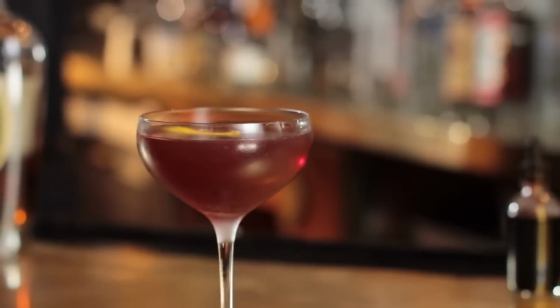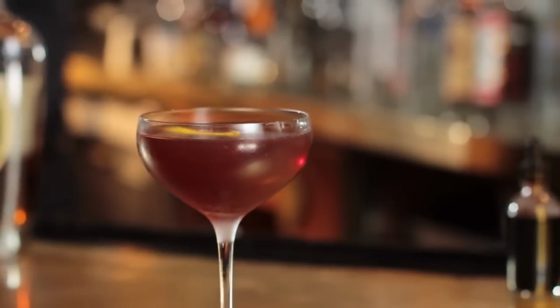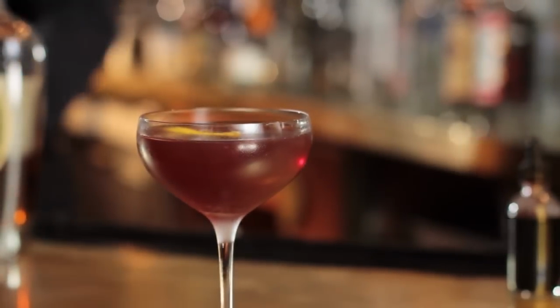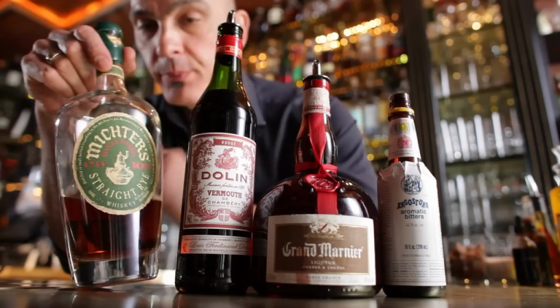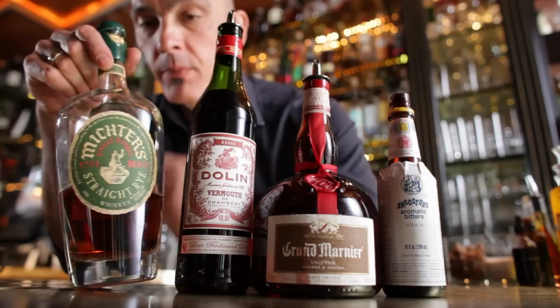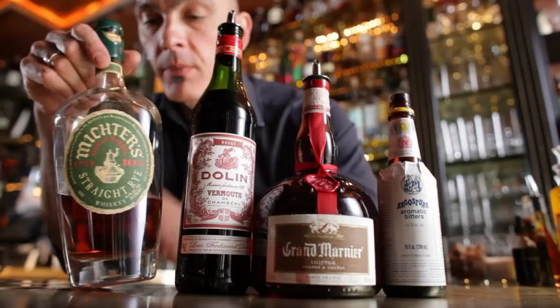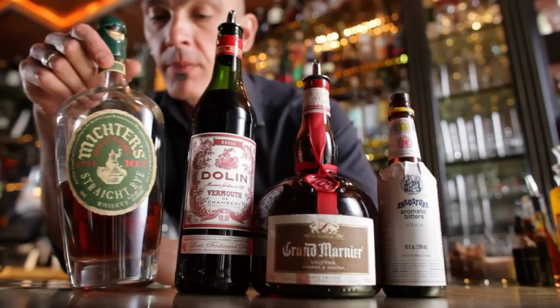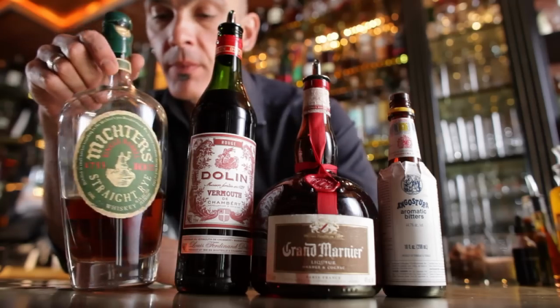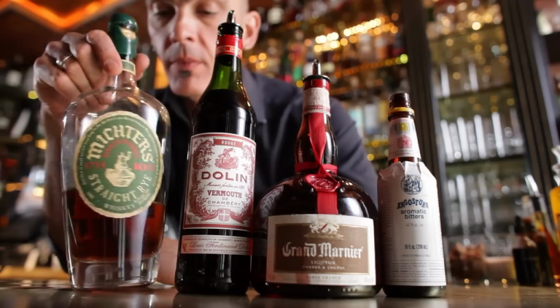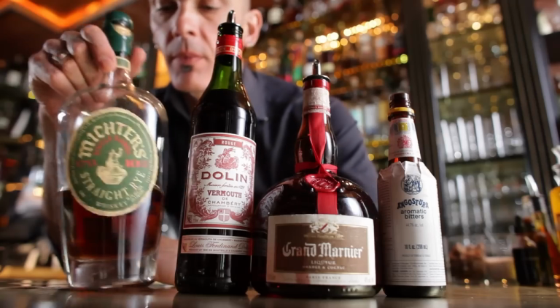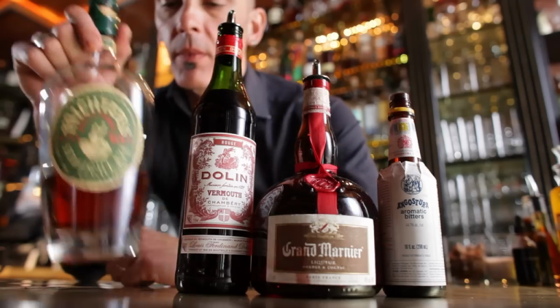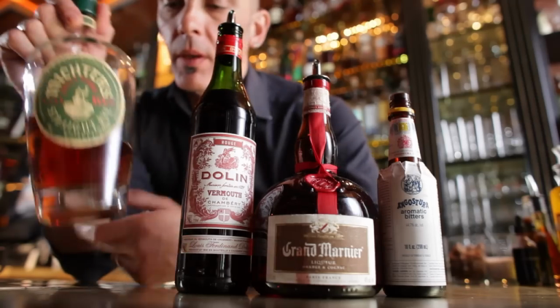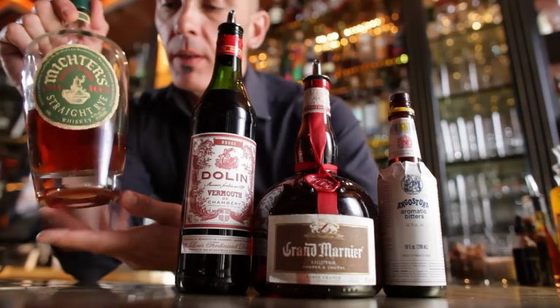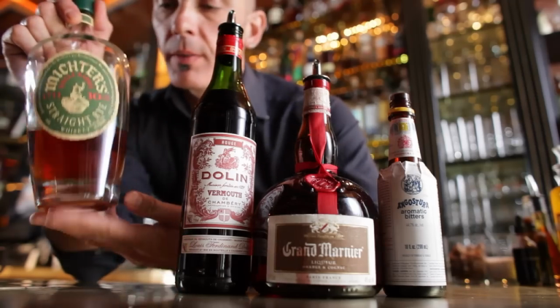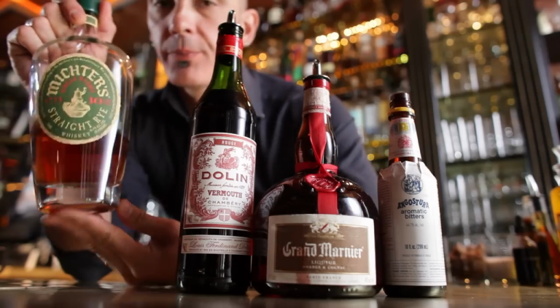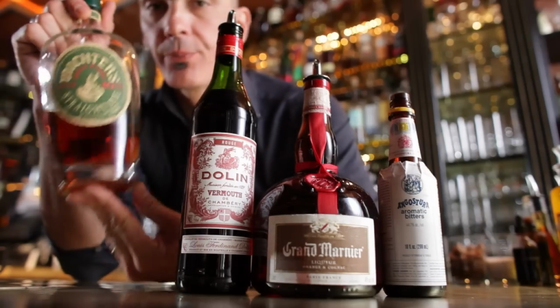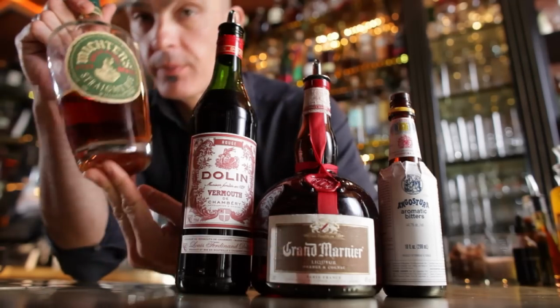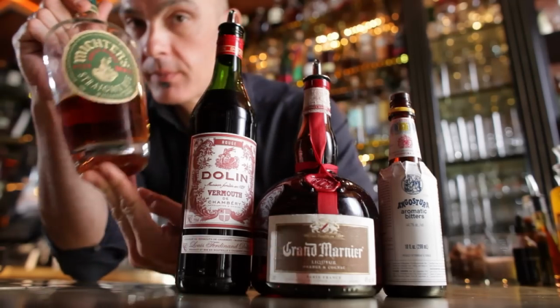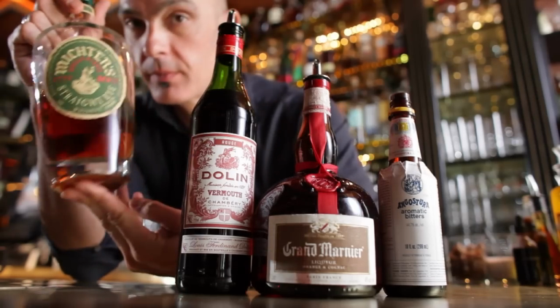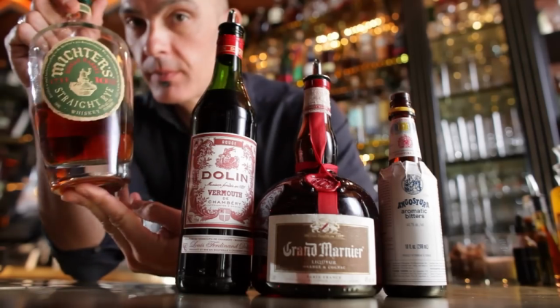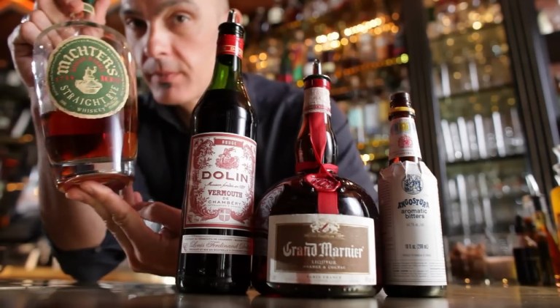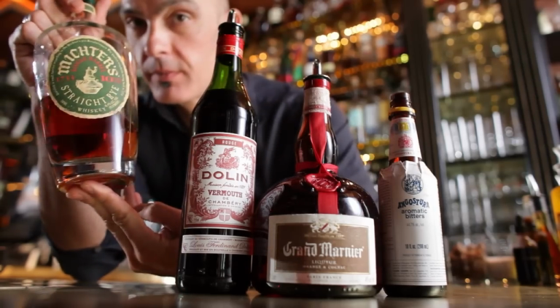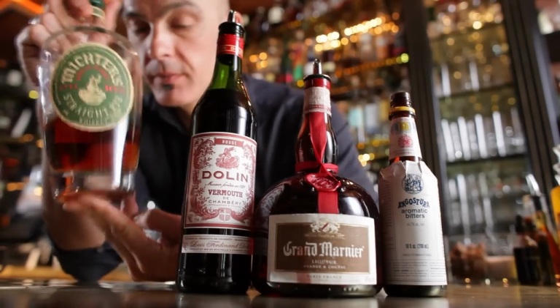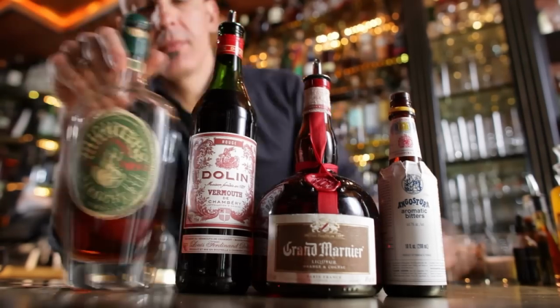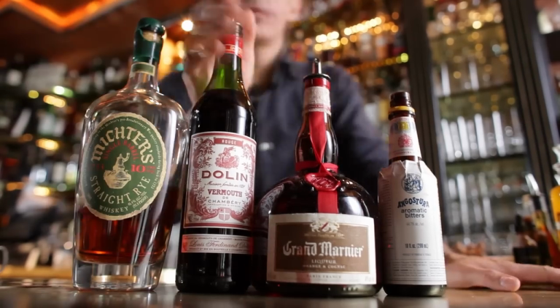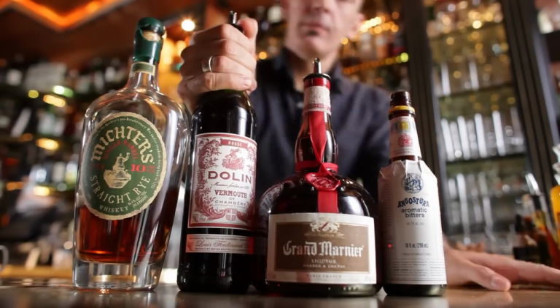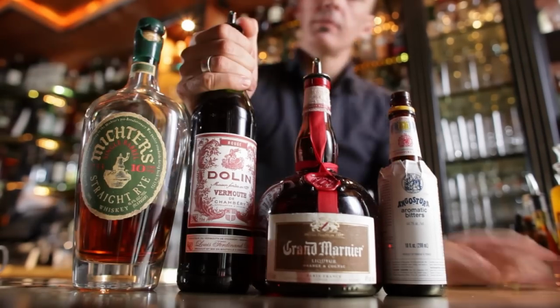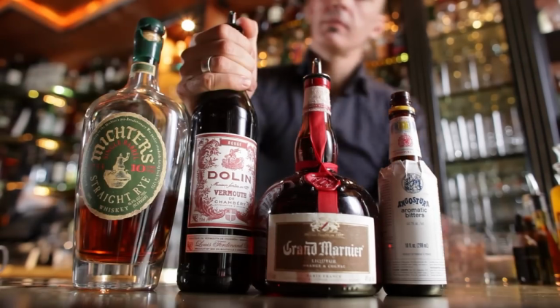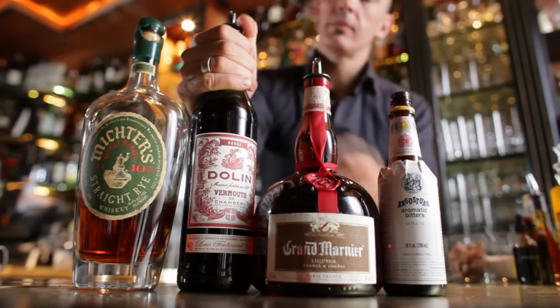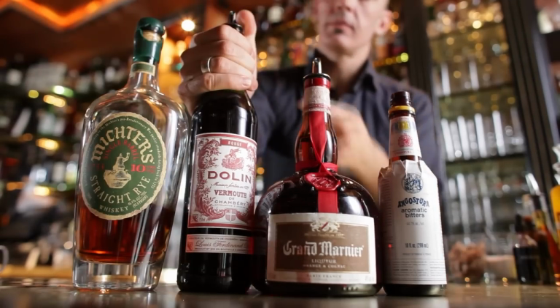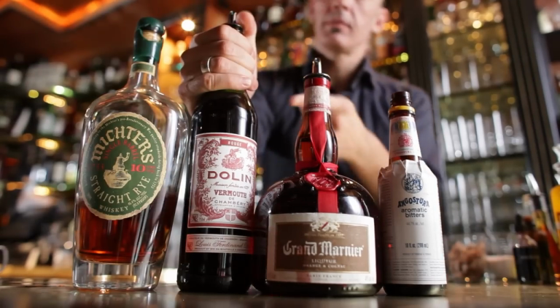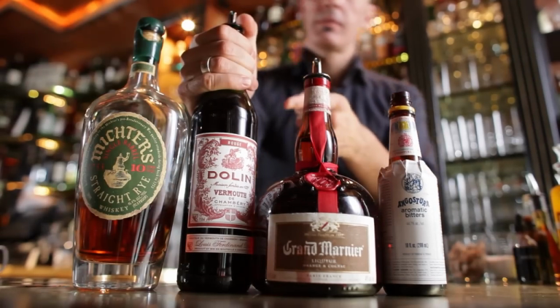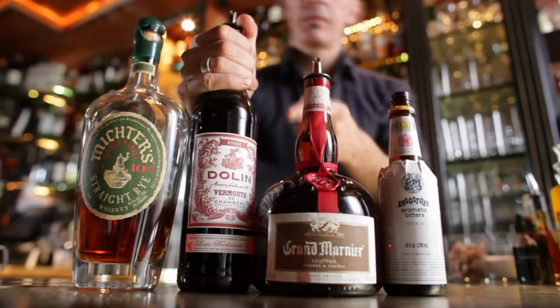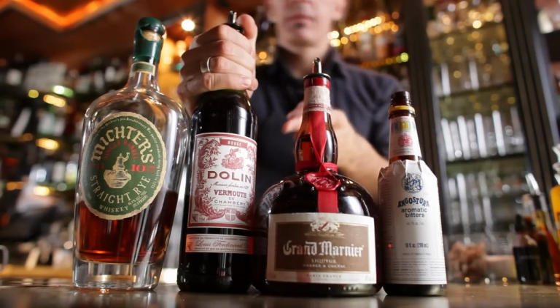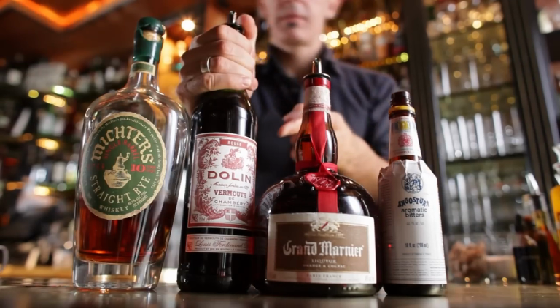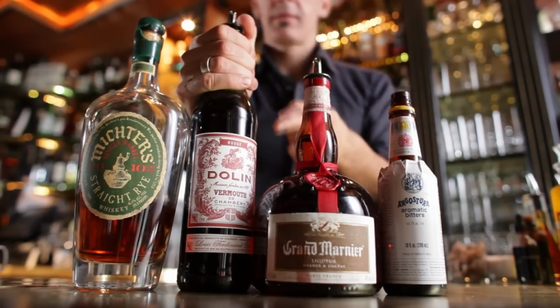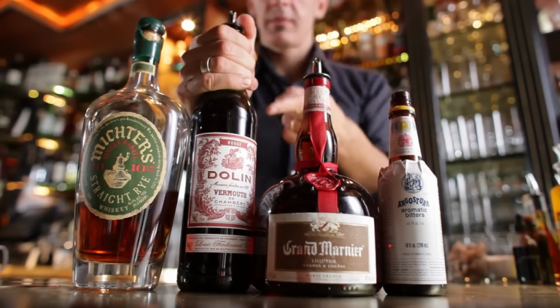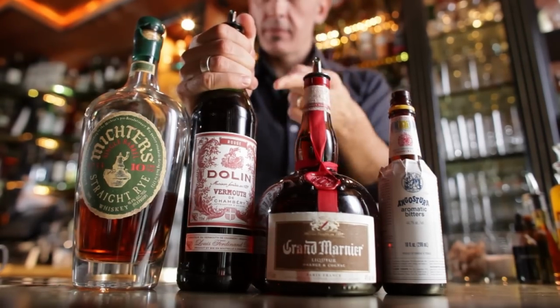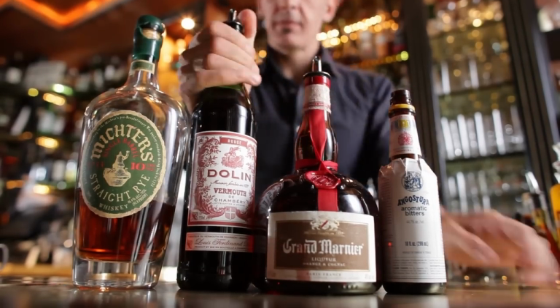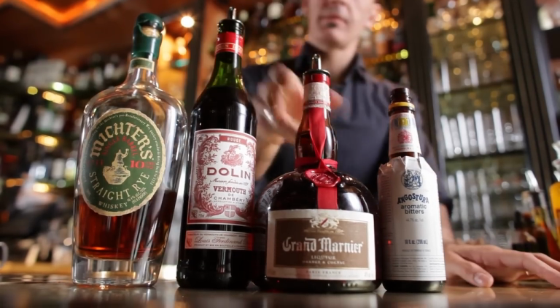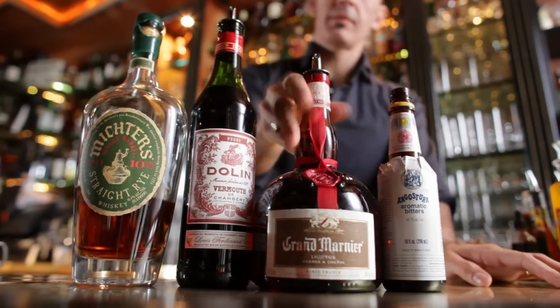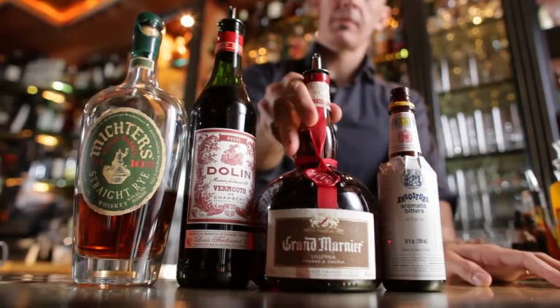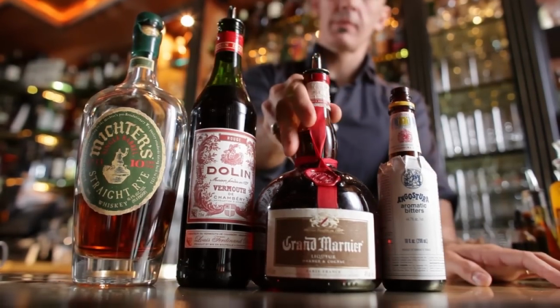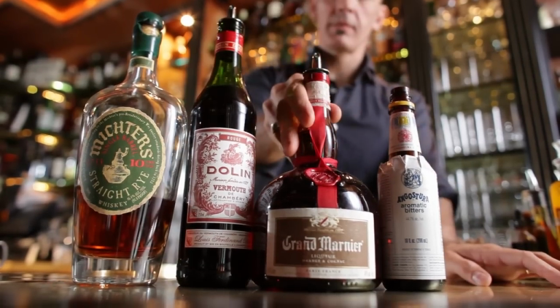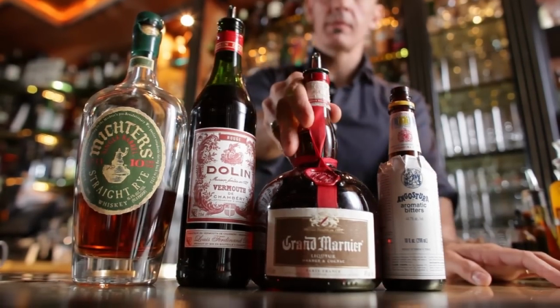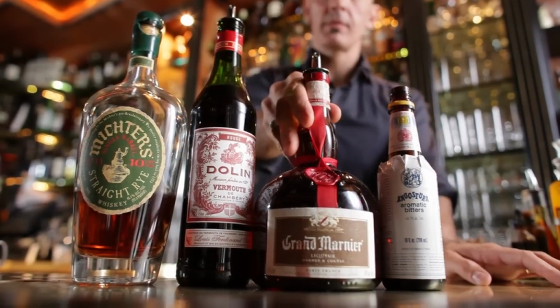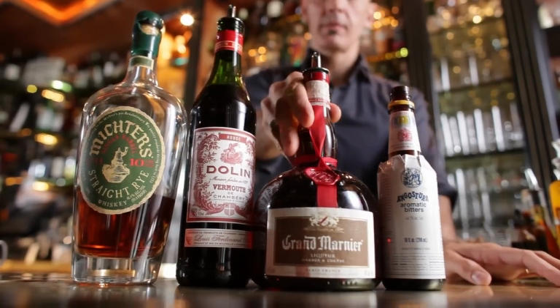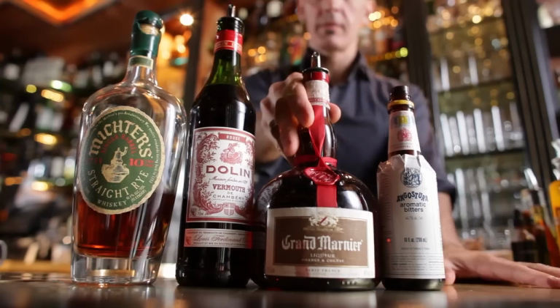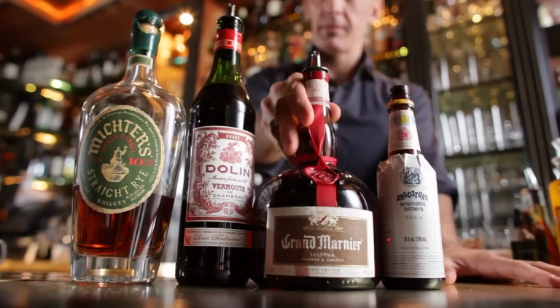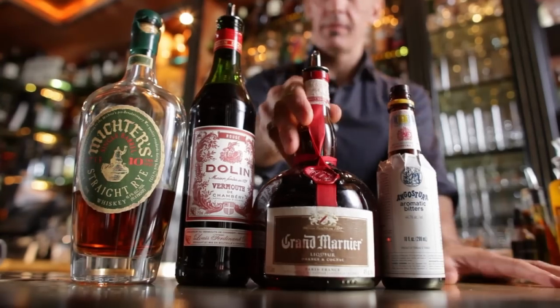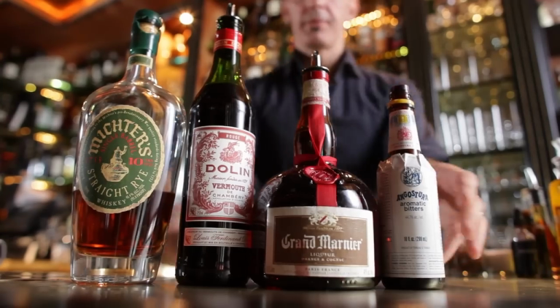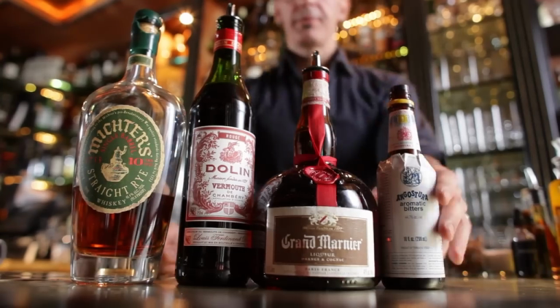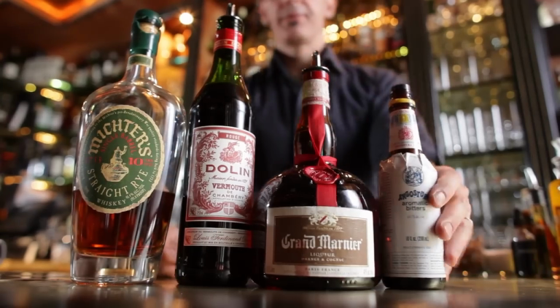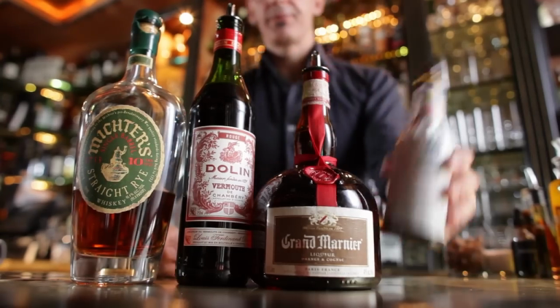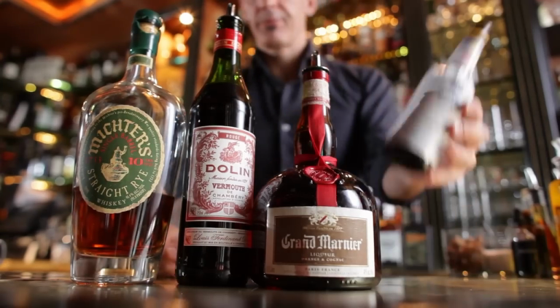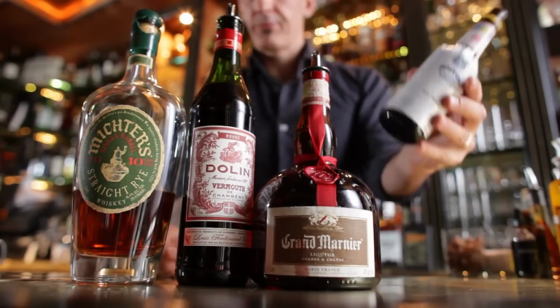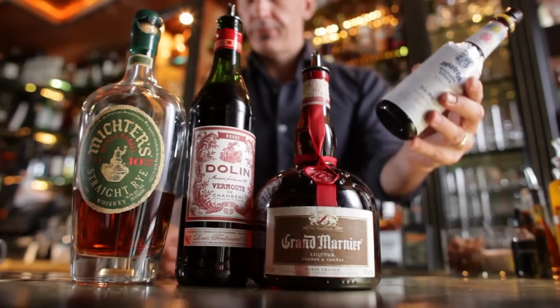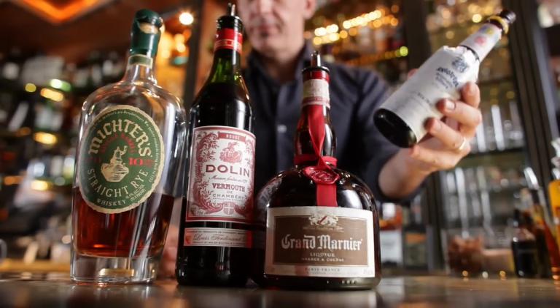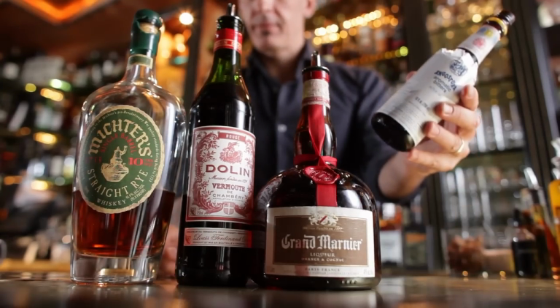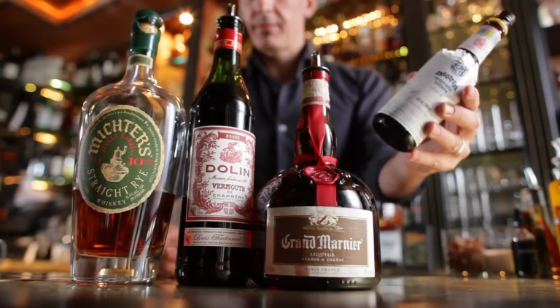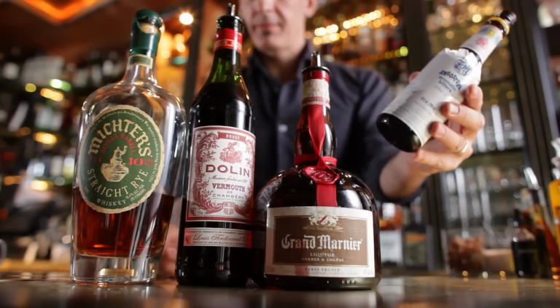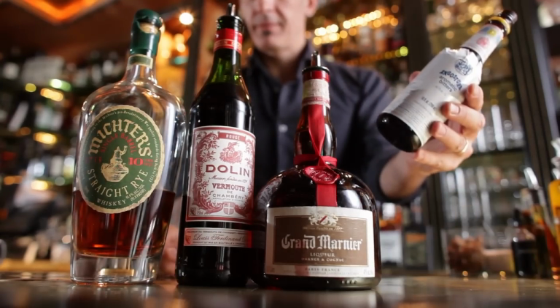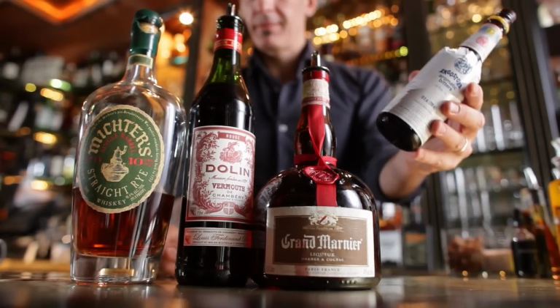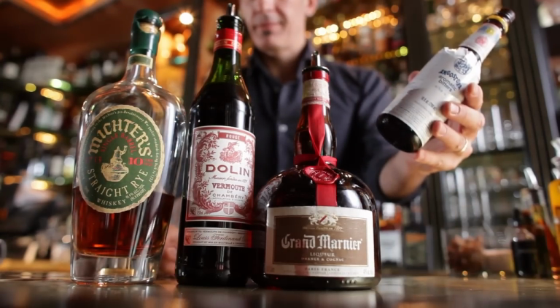For the Manhattan, the way we do it, you would need rye whiskey, sweet vermouth, Grand Marnier, and Angostura bitters.